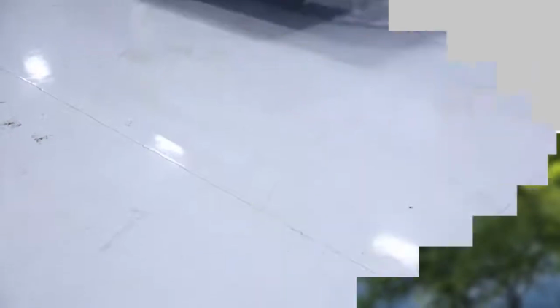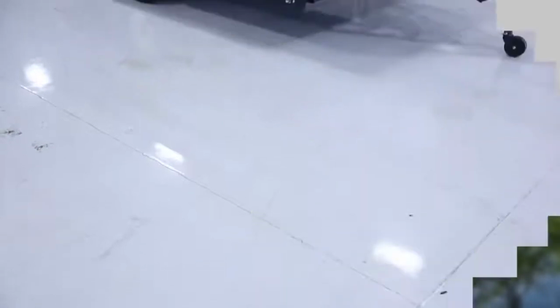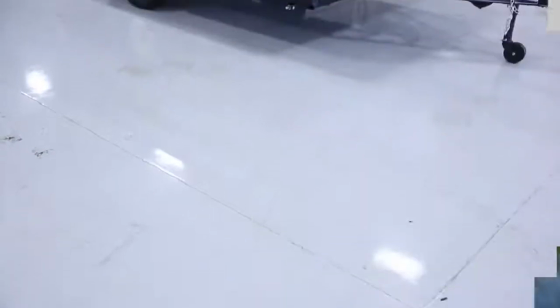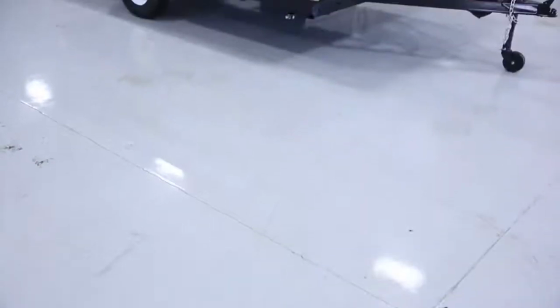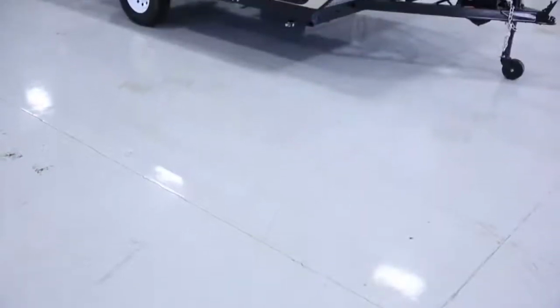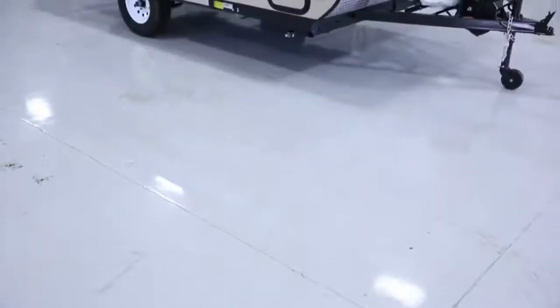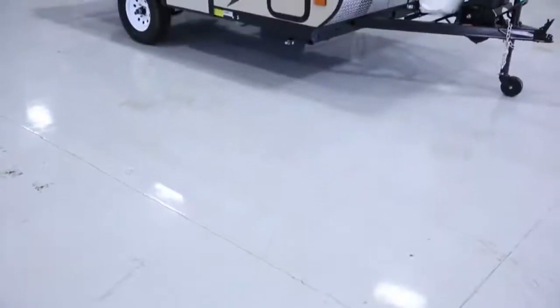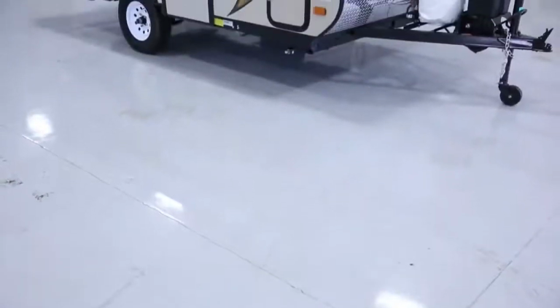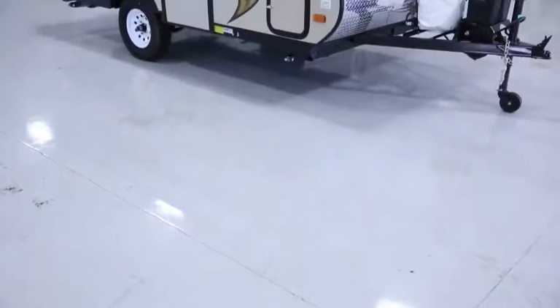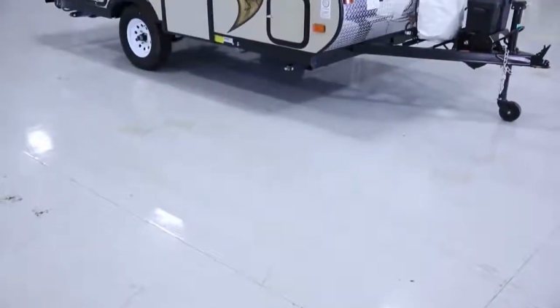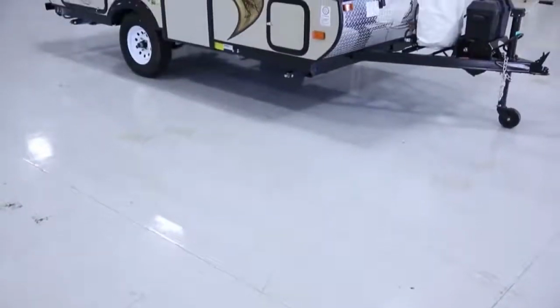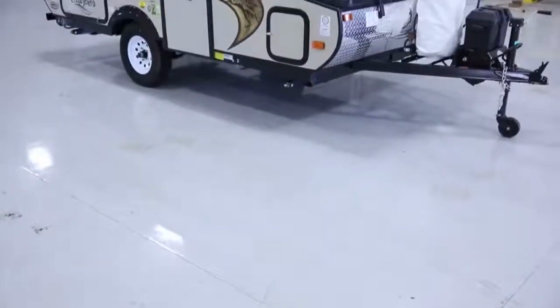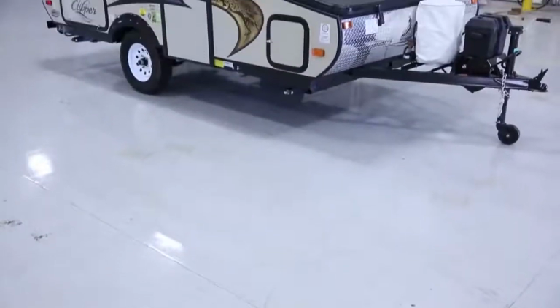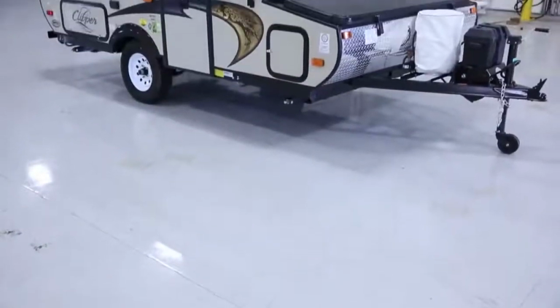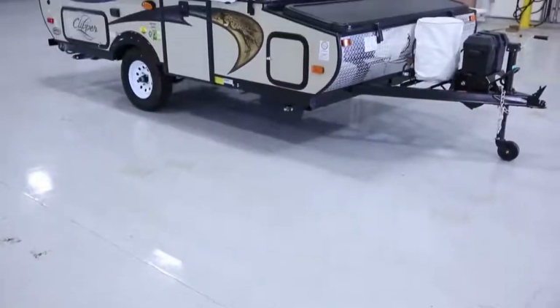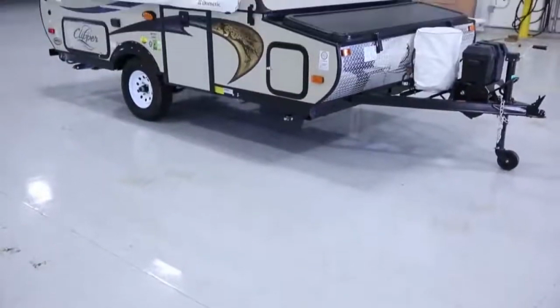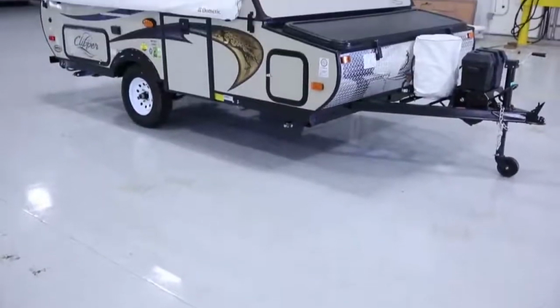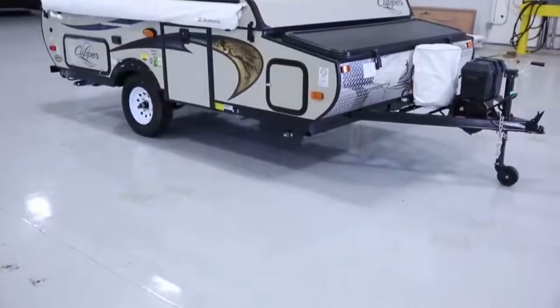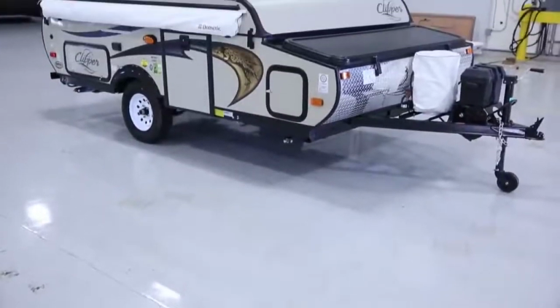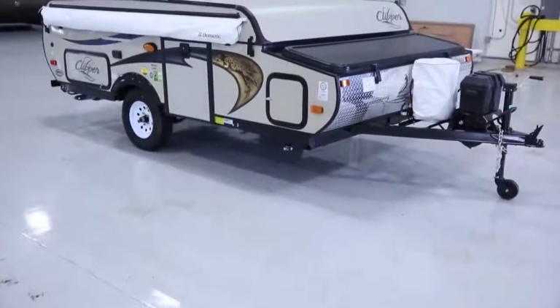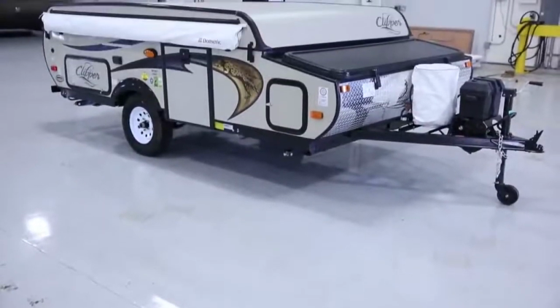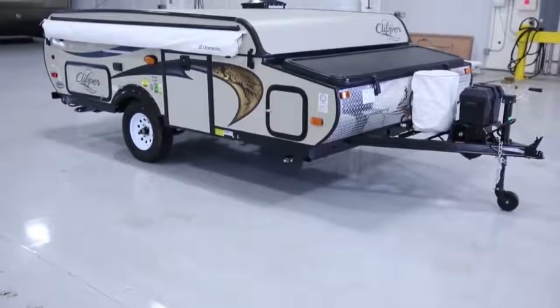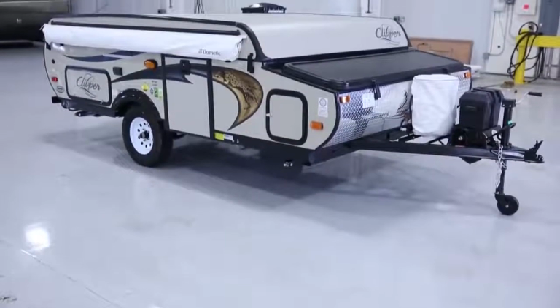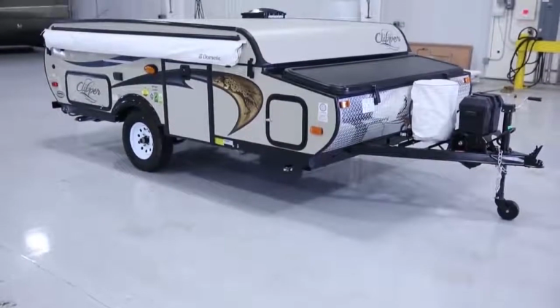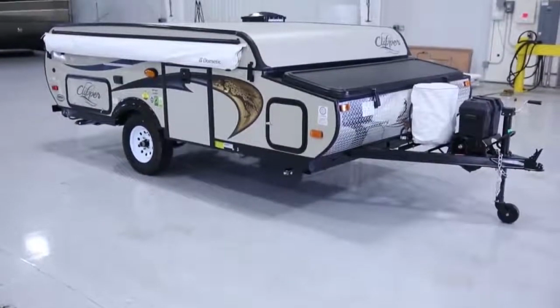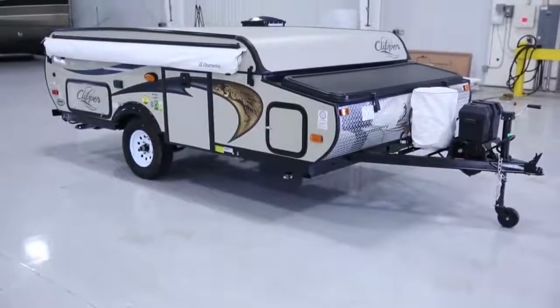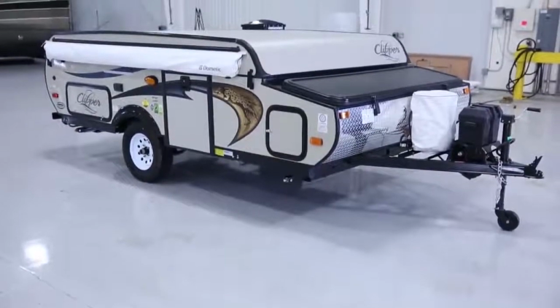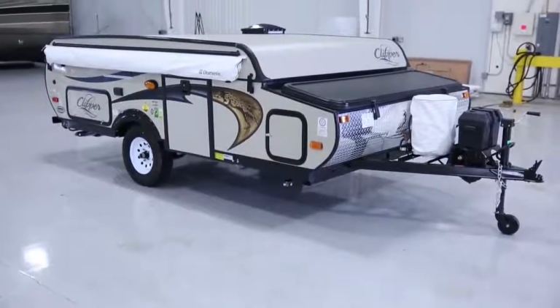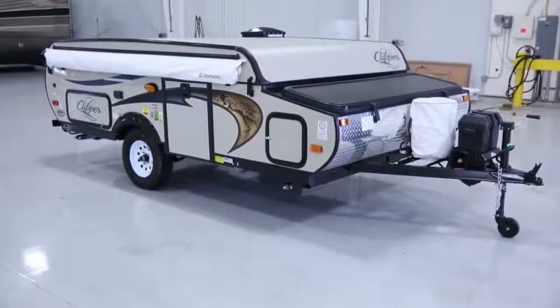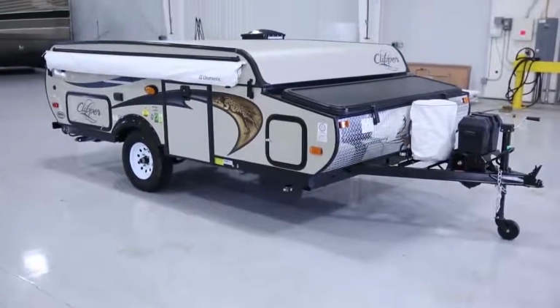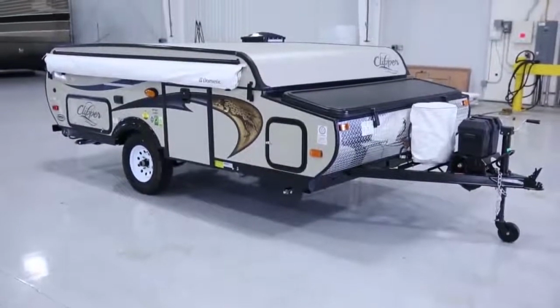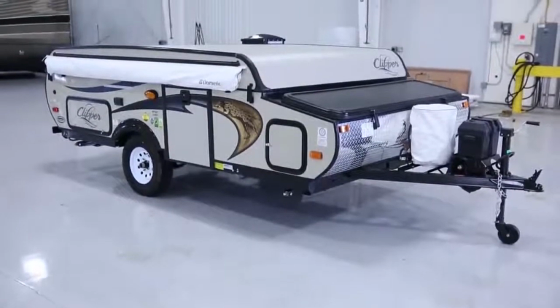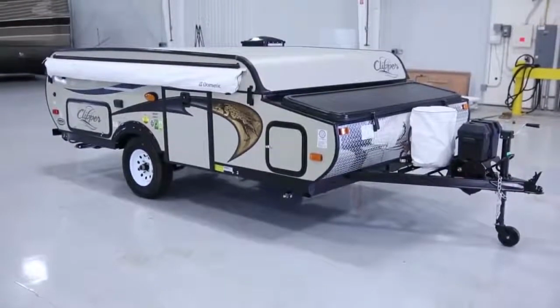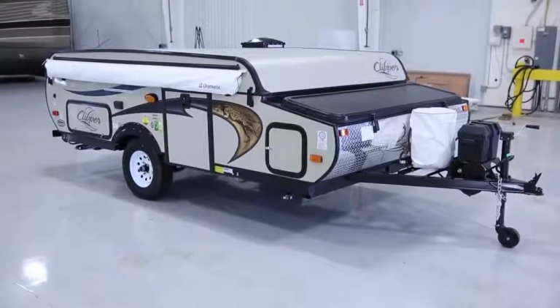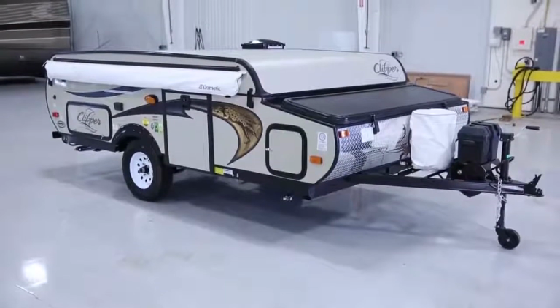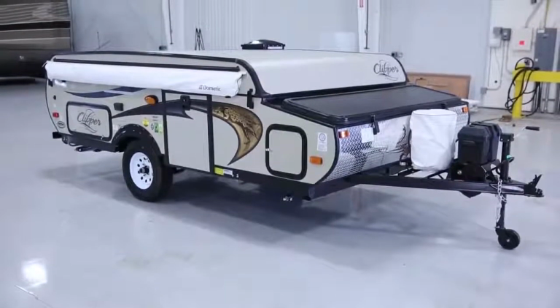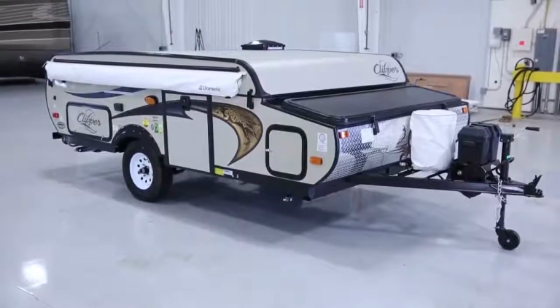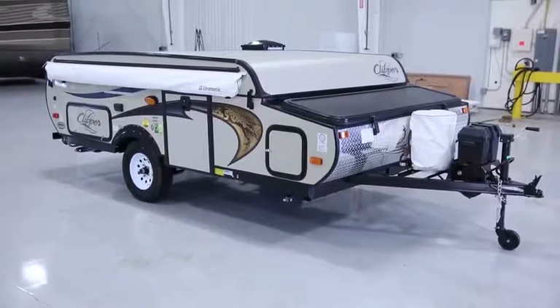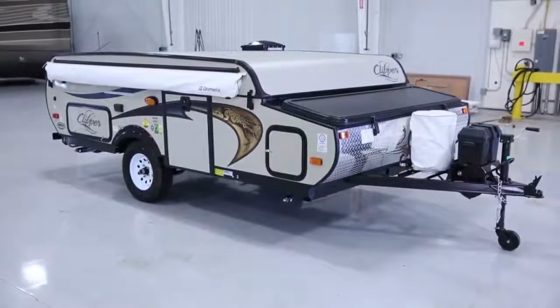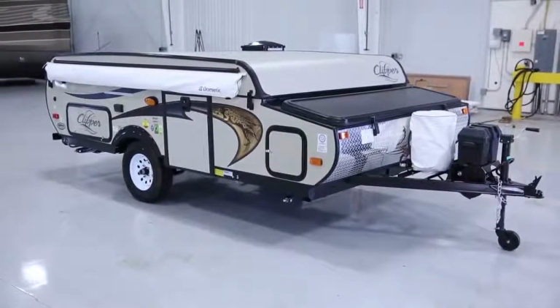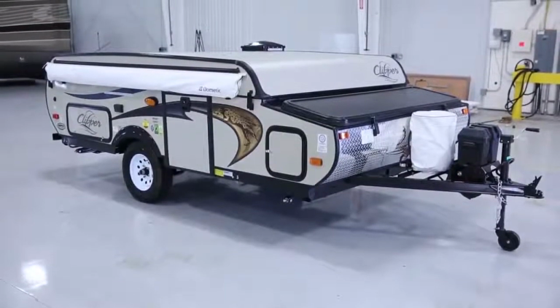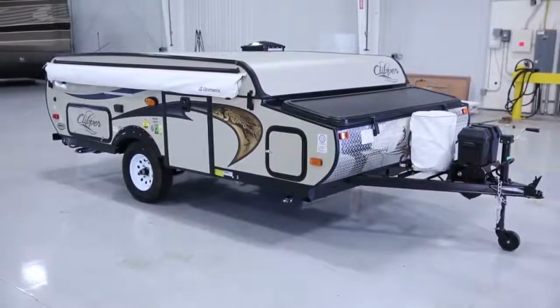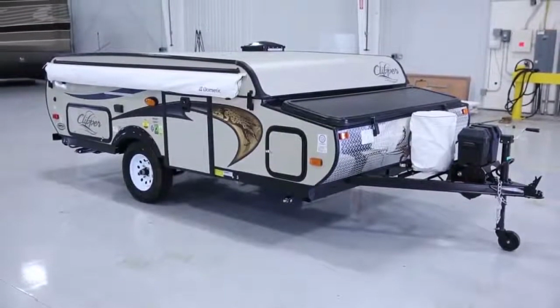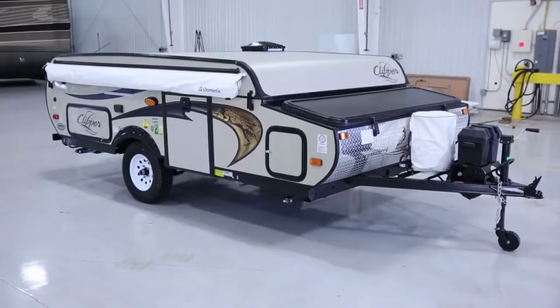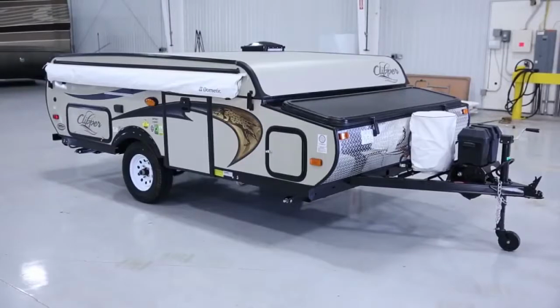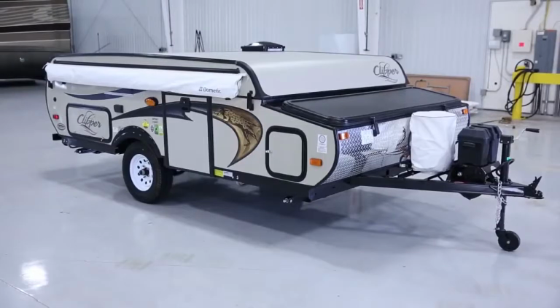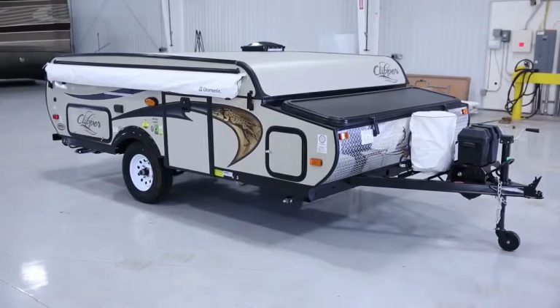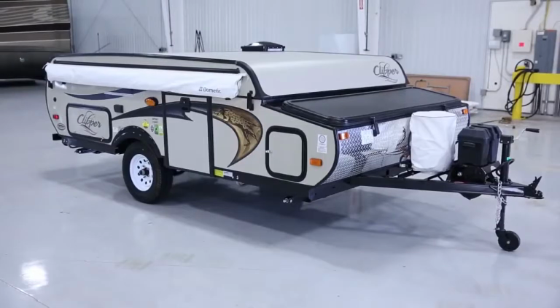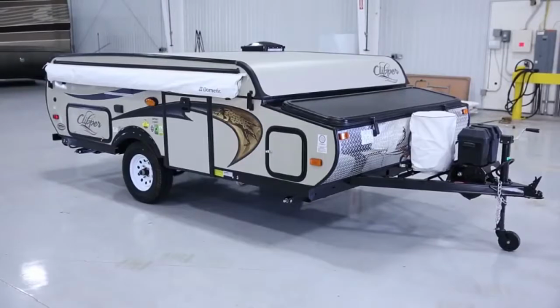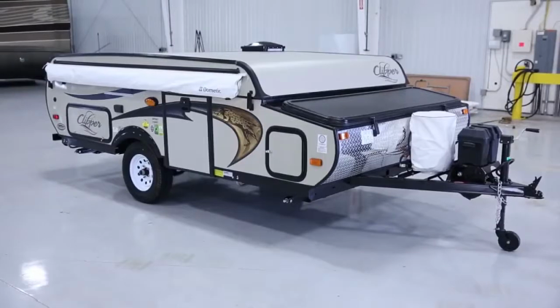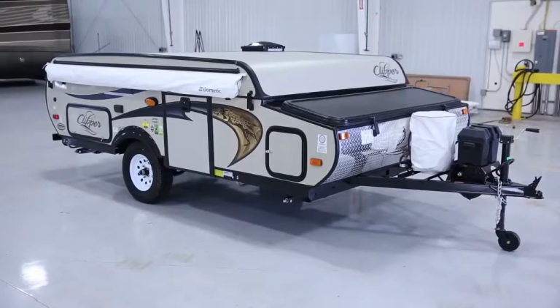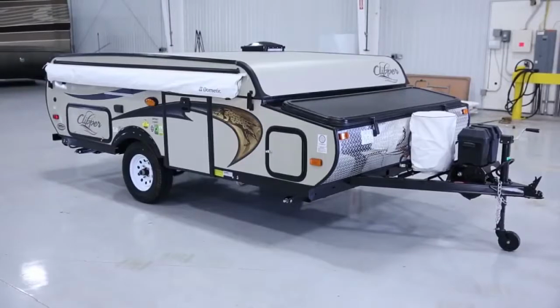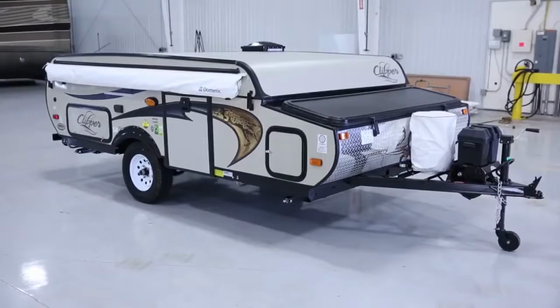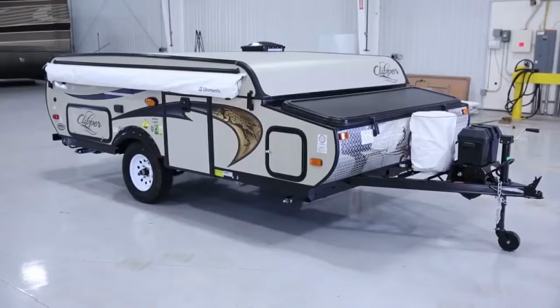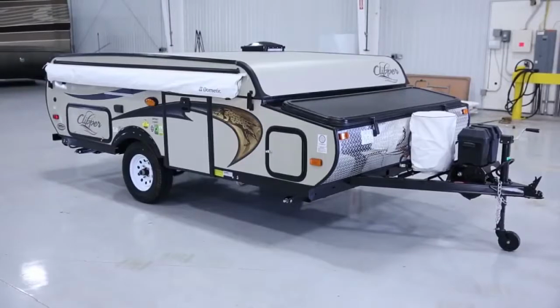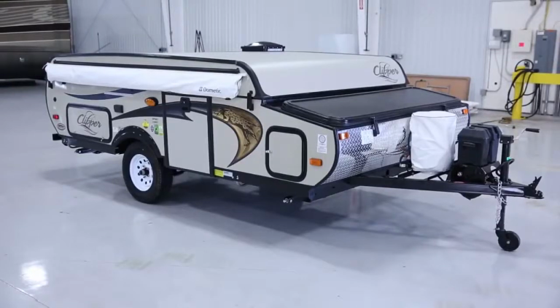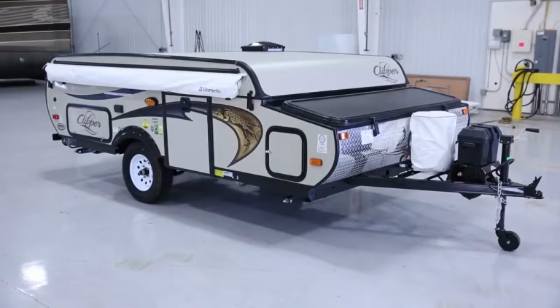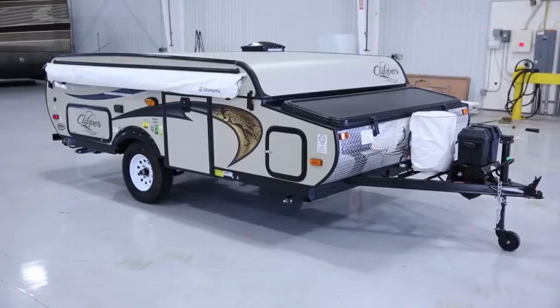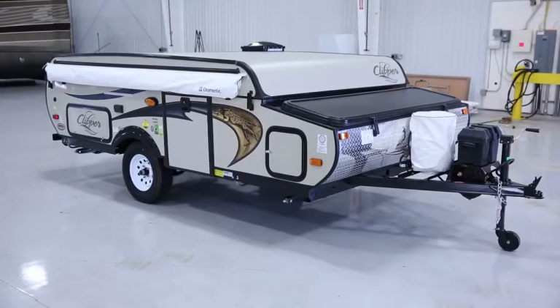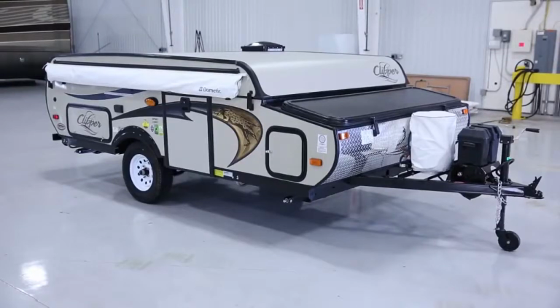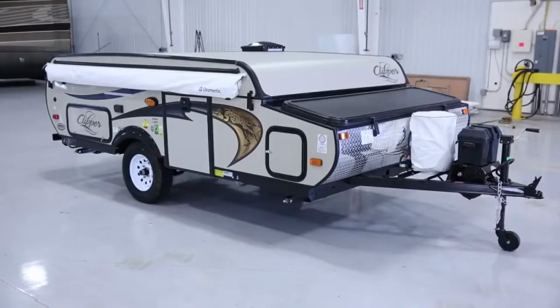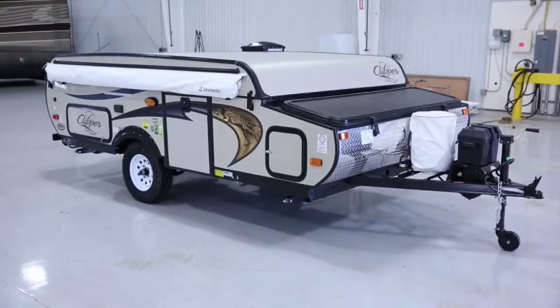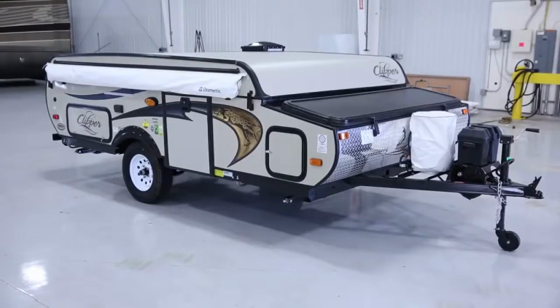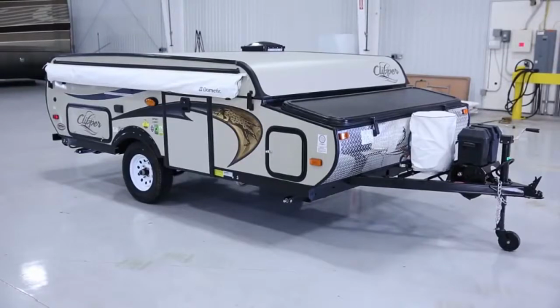Let's take a walk around and talk about setting up your camper. I'll explain how easy it is to set up your camper by showing you the main points.